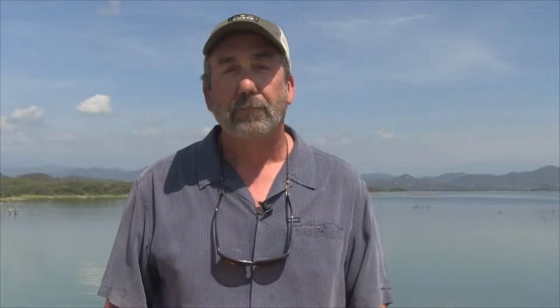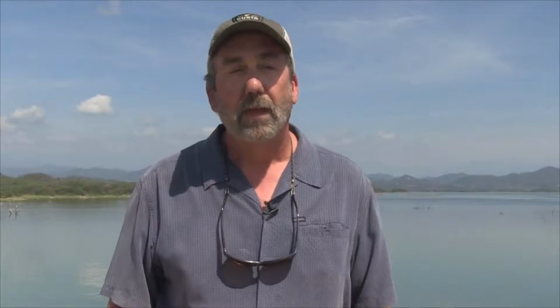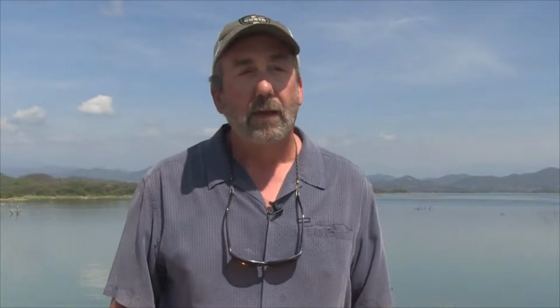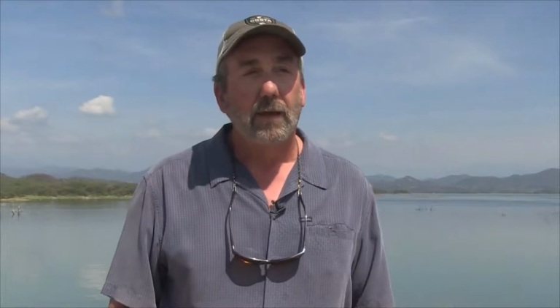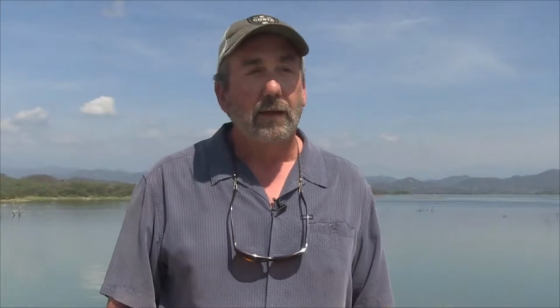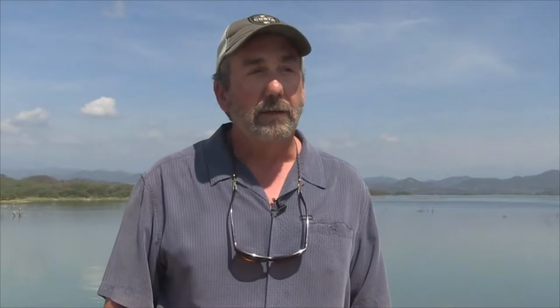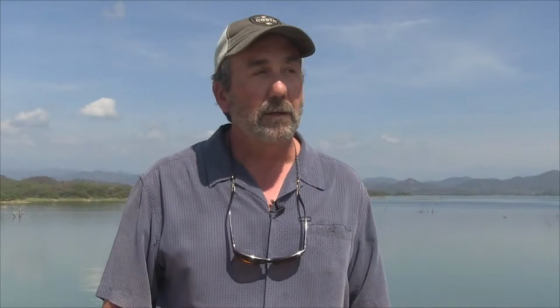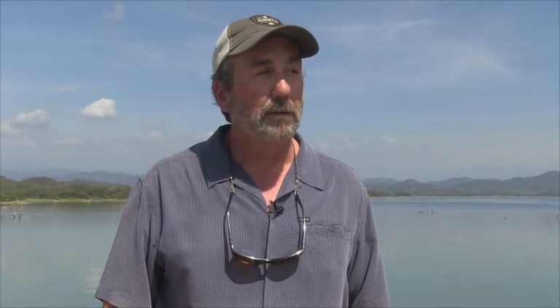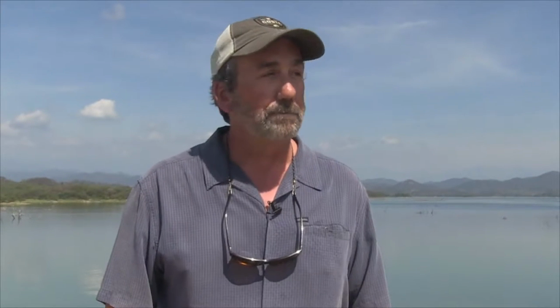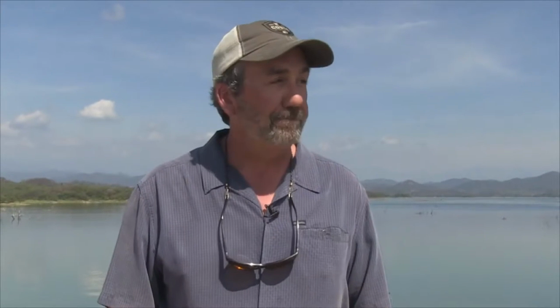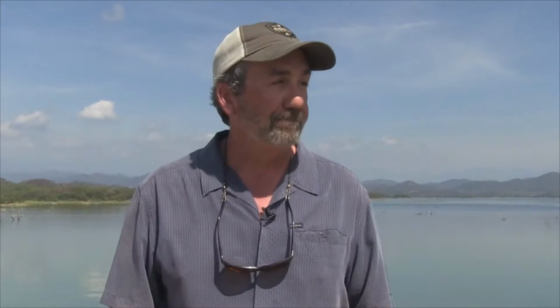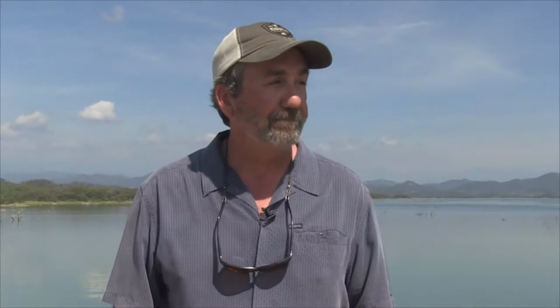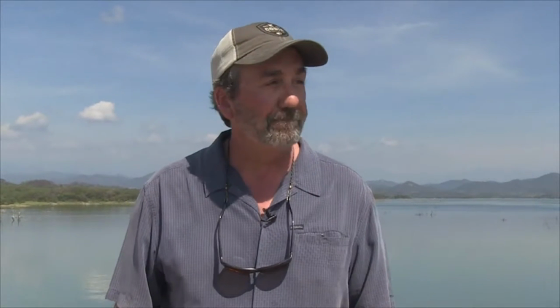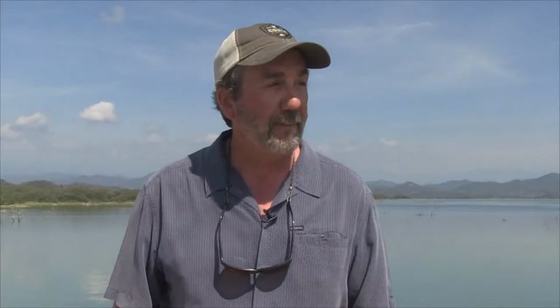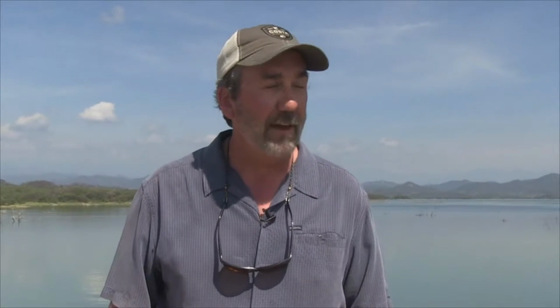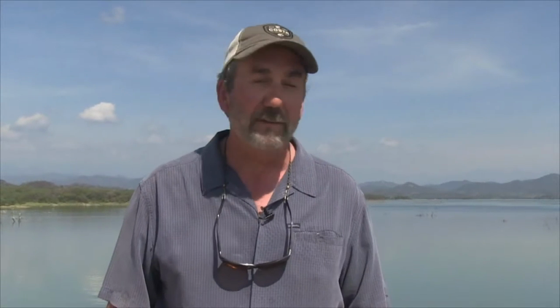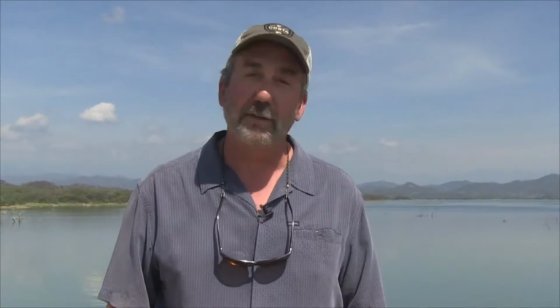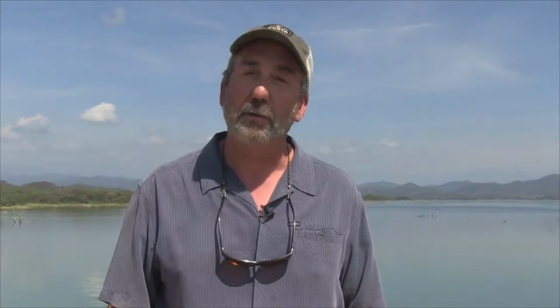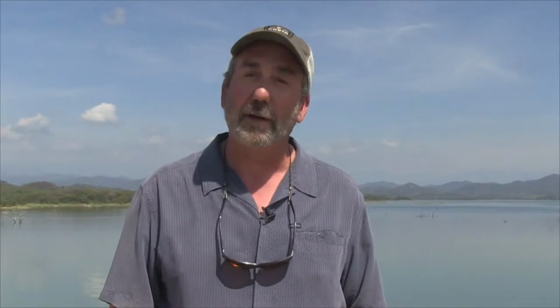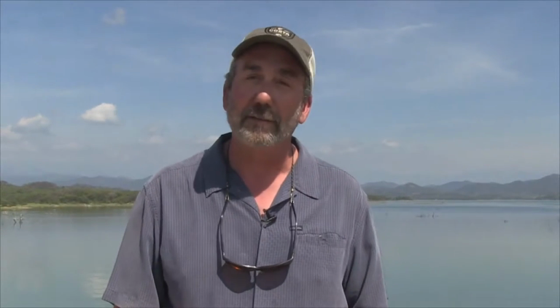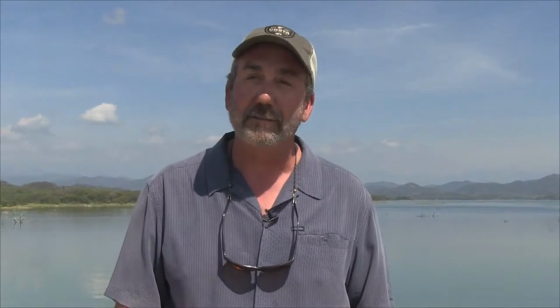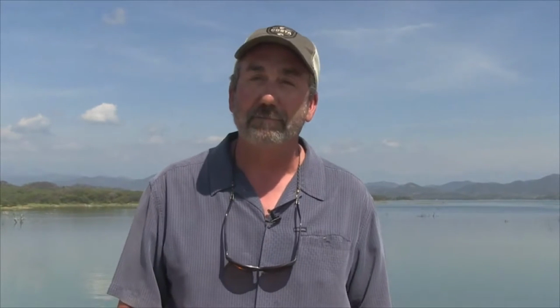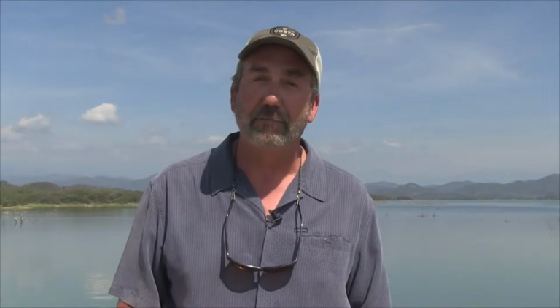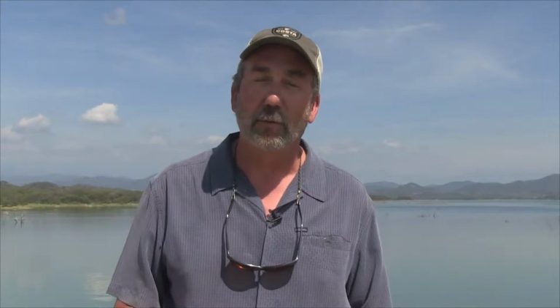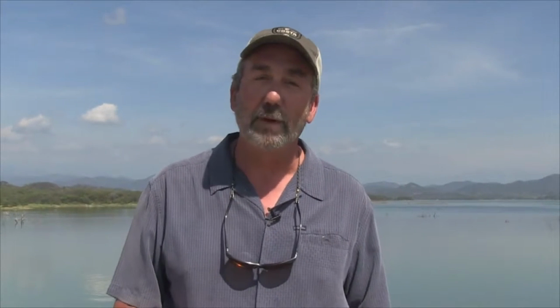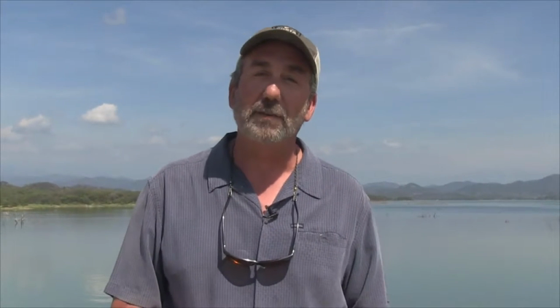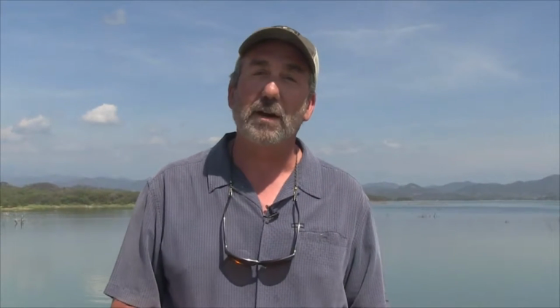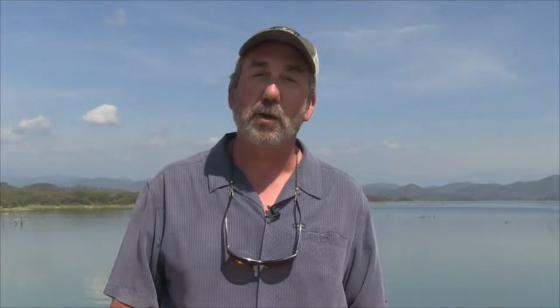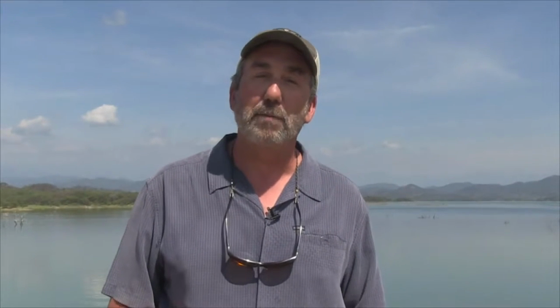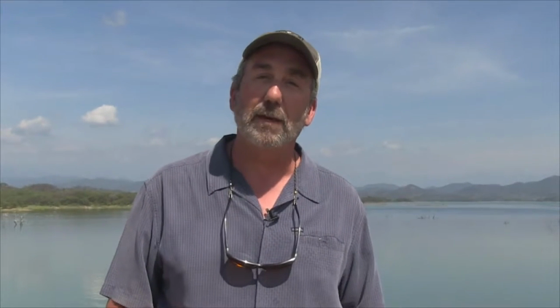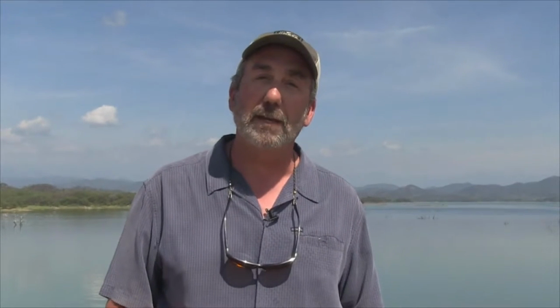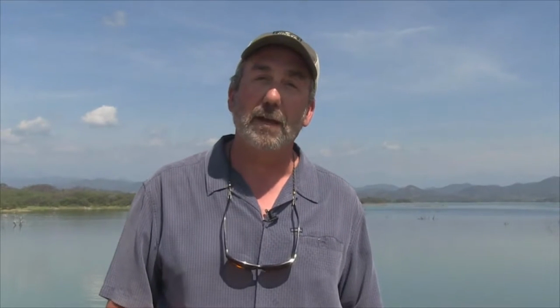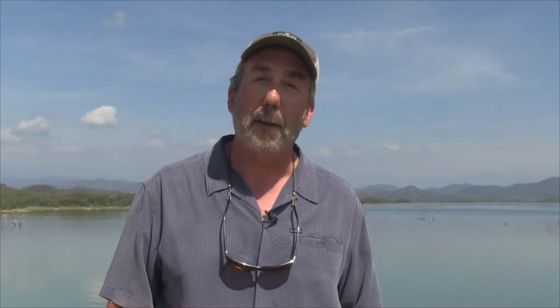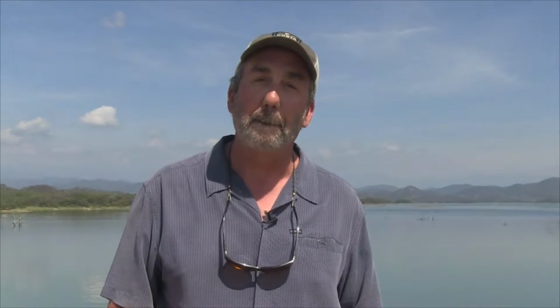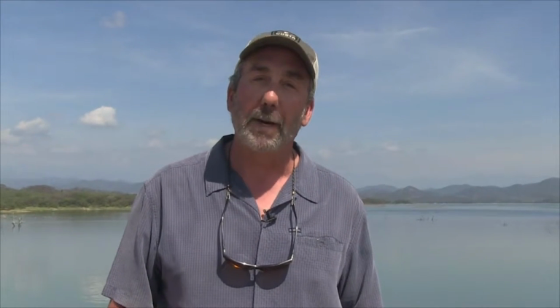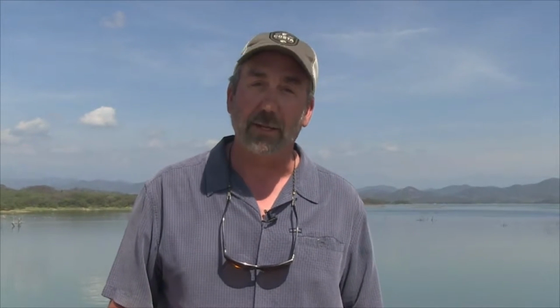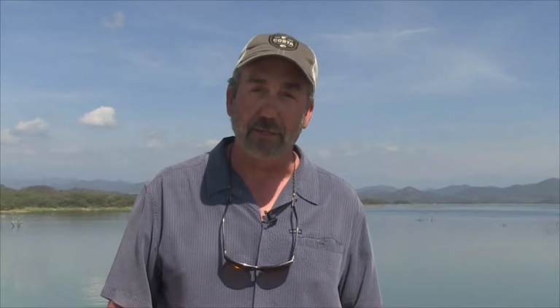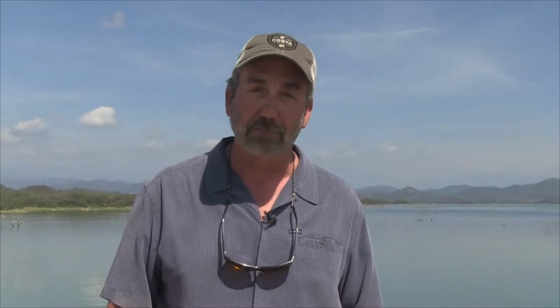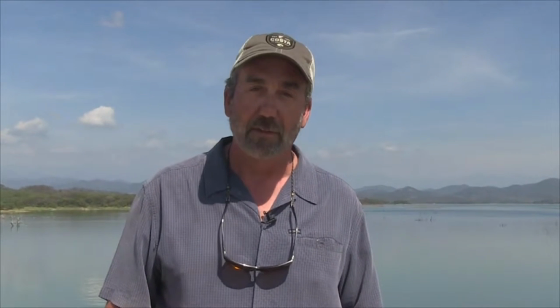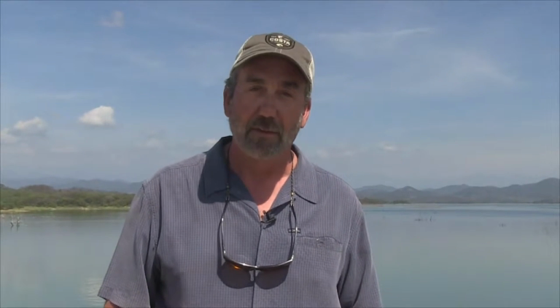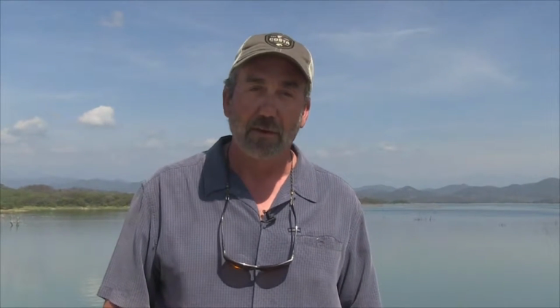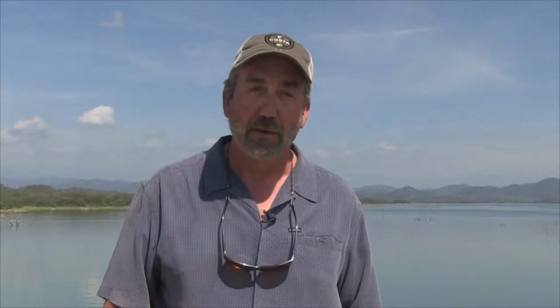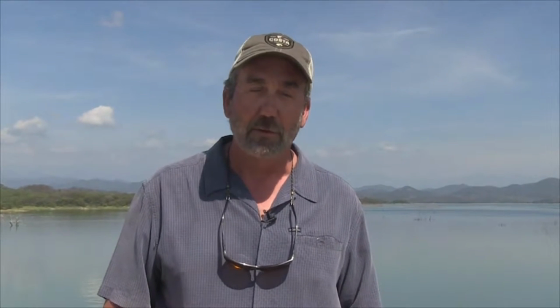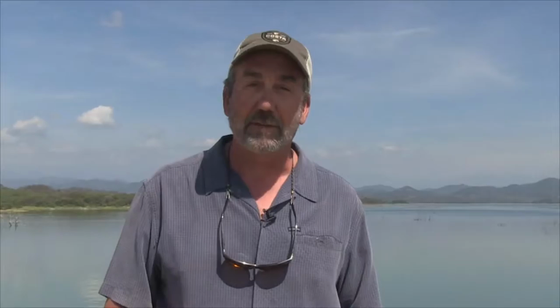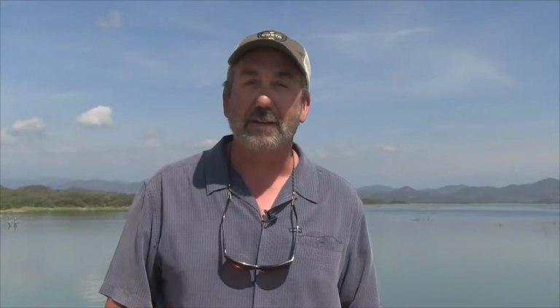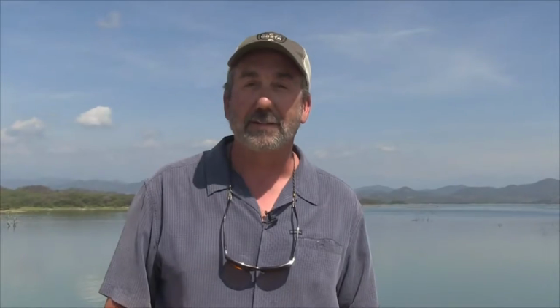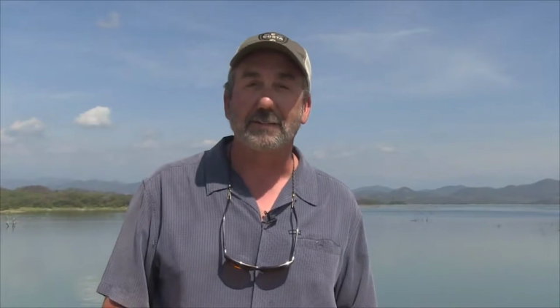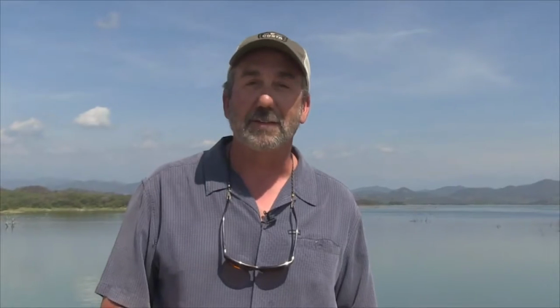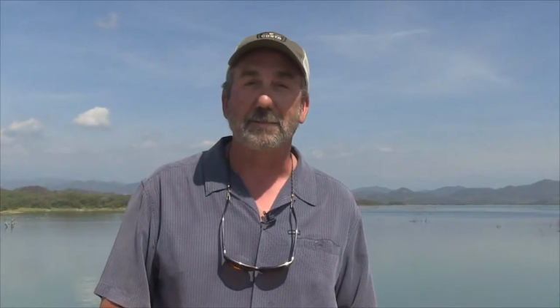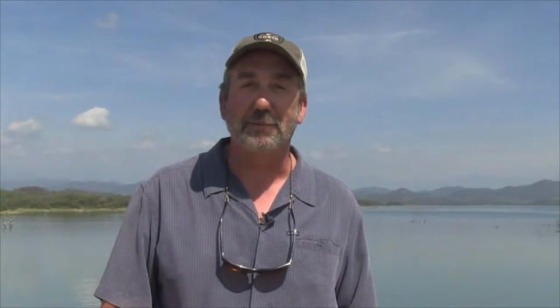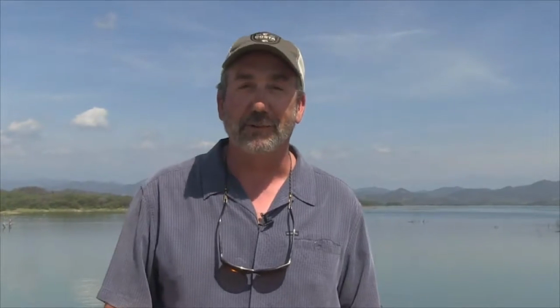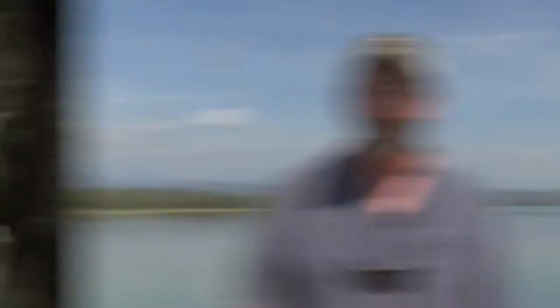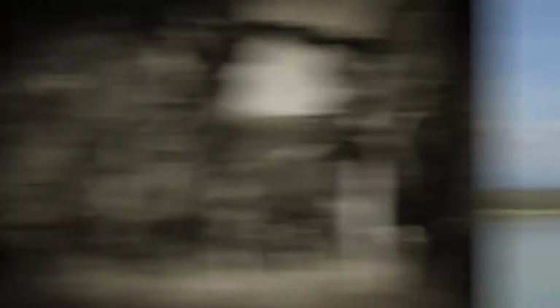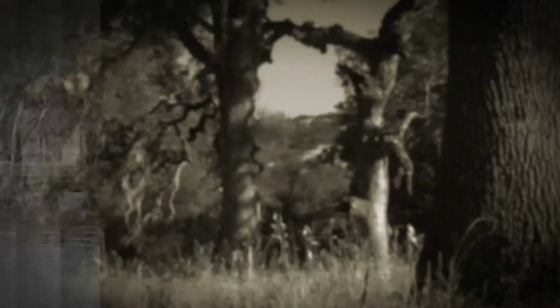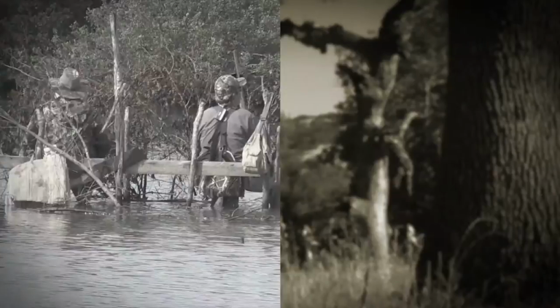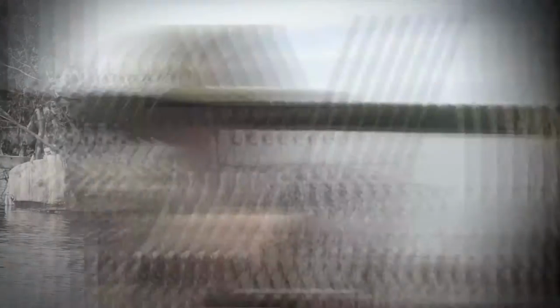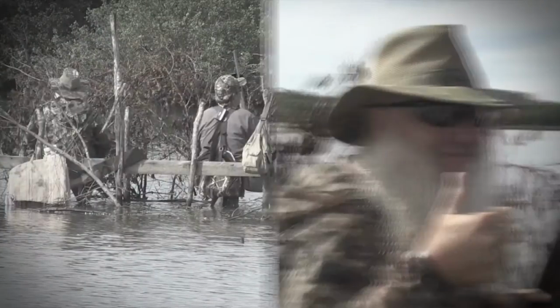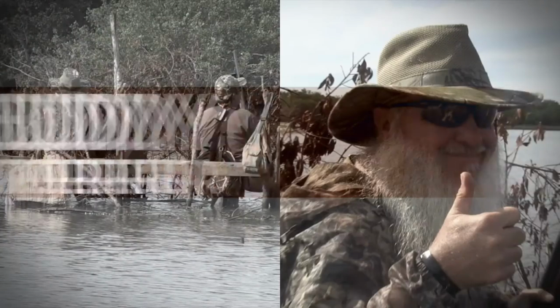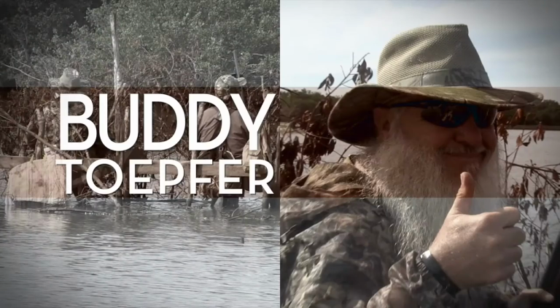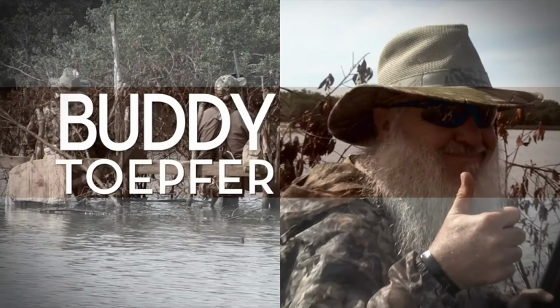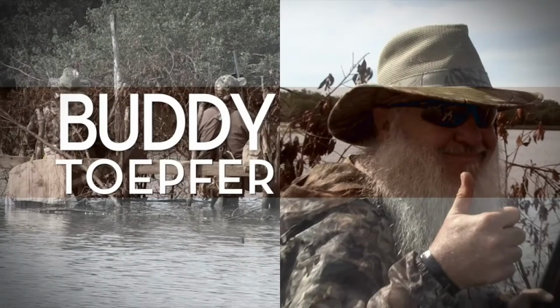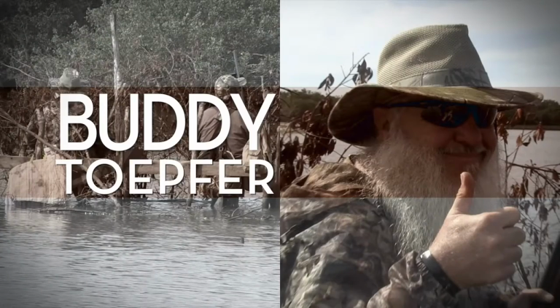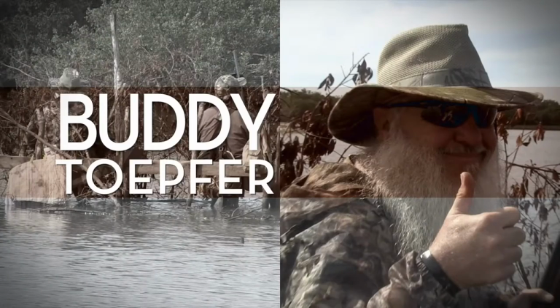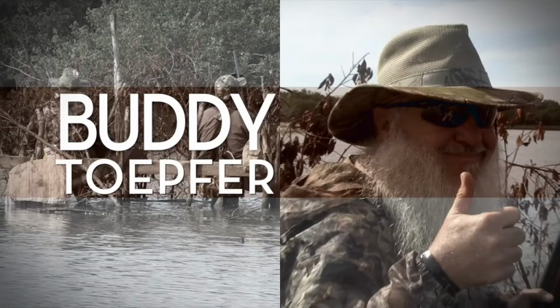As always, we've got our buddy Buddy, who's got a little something for you. Here's Buddy.